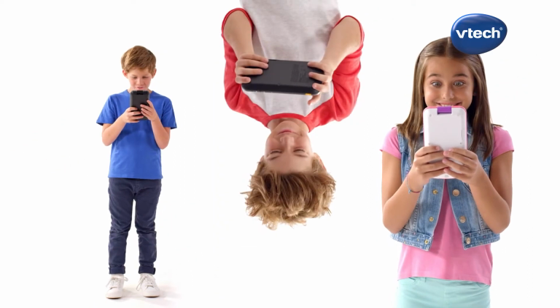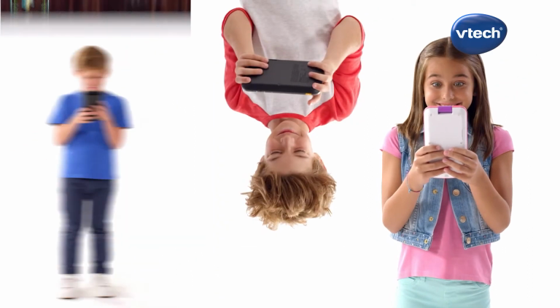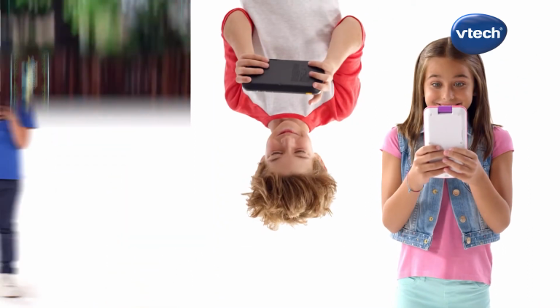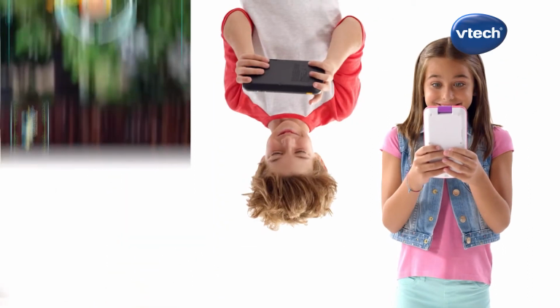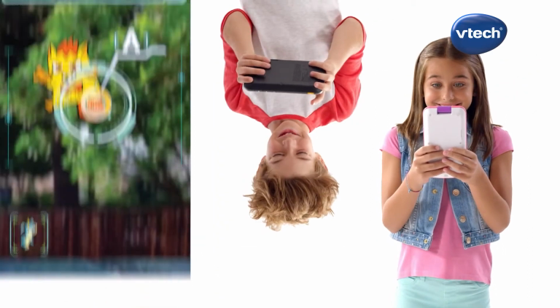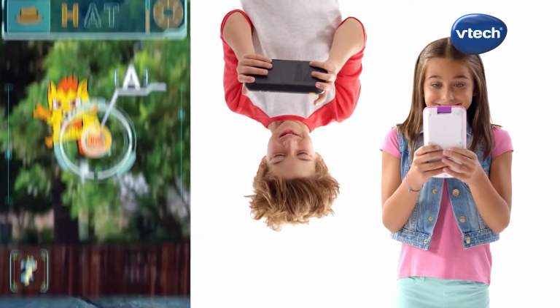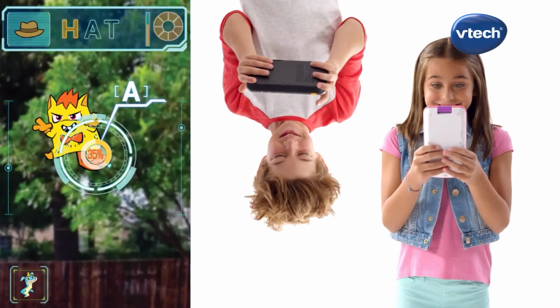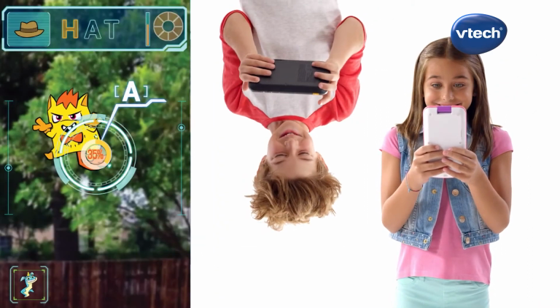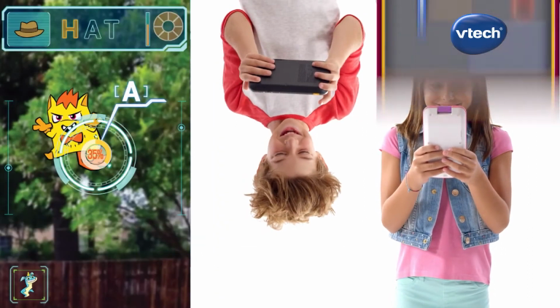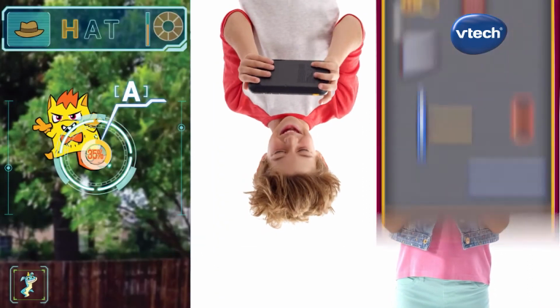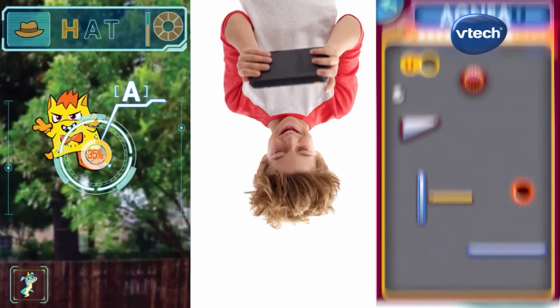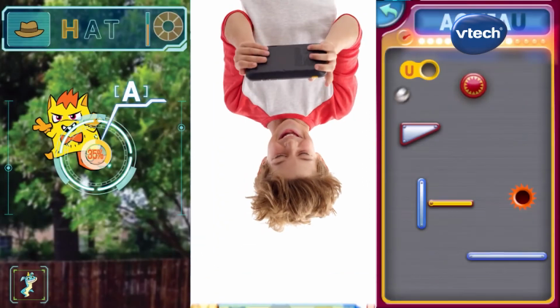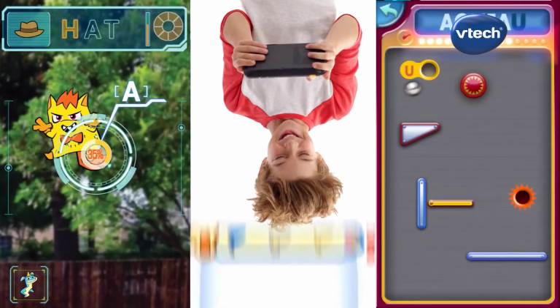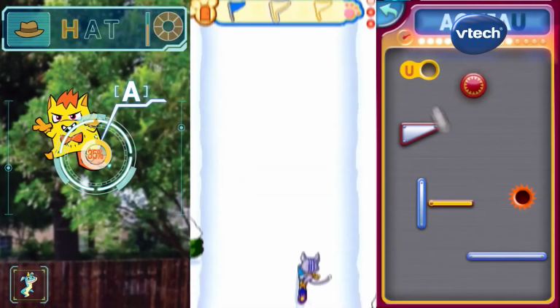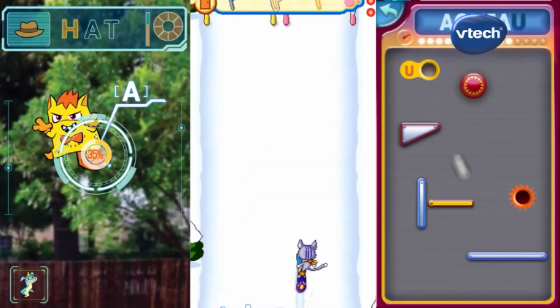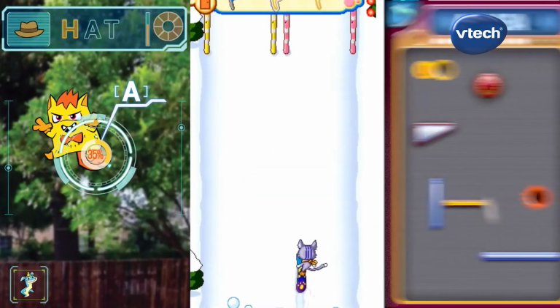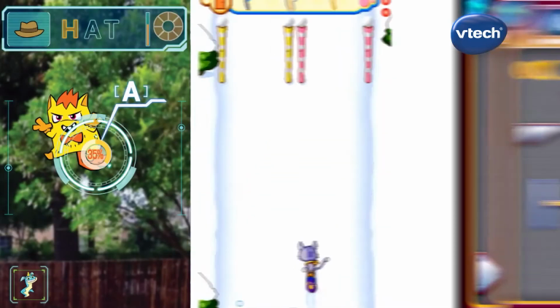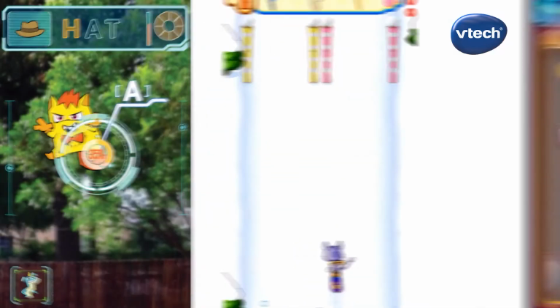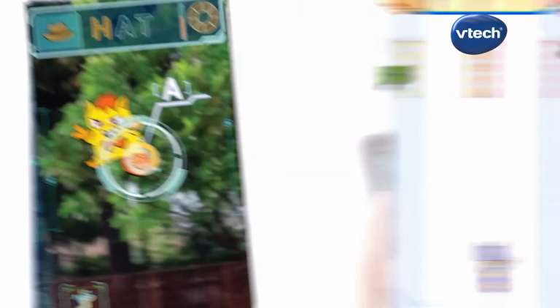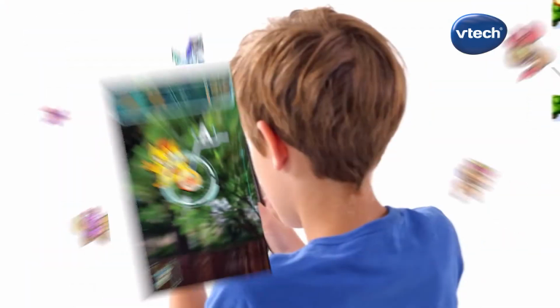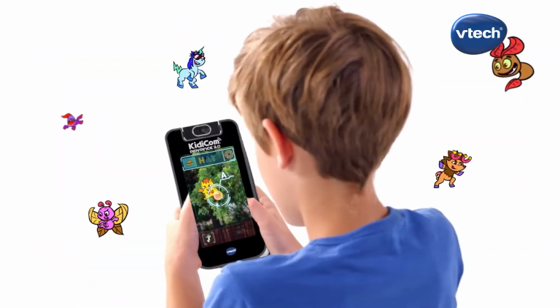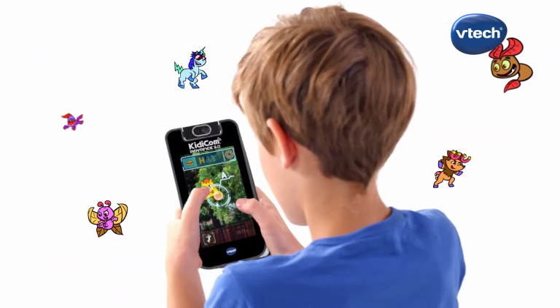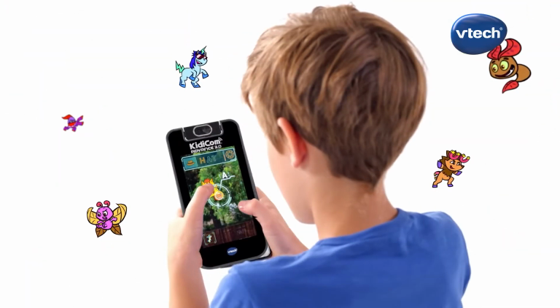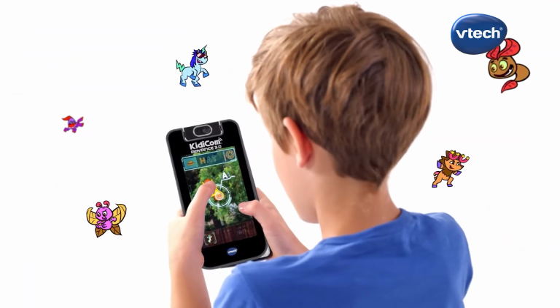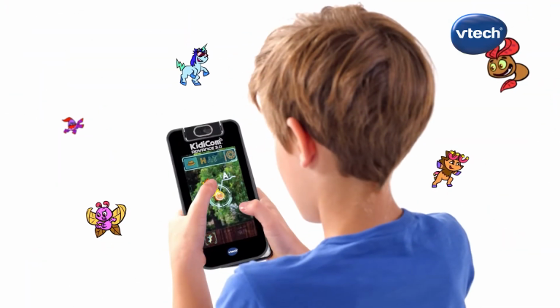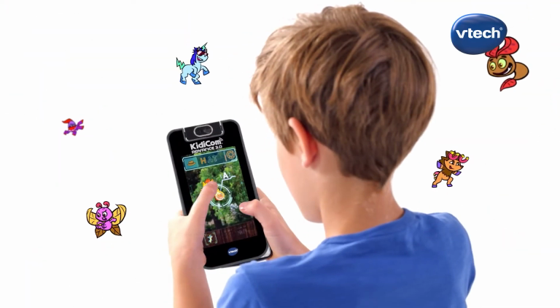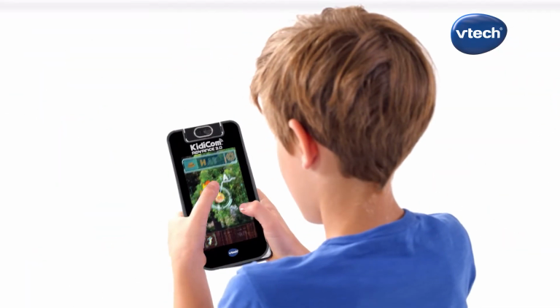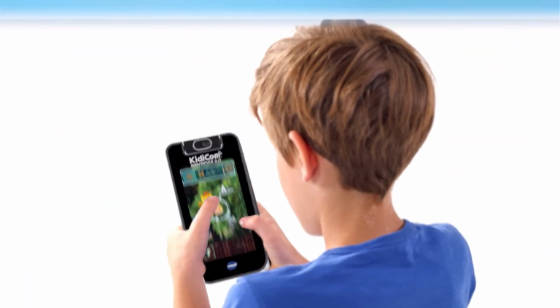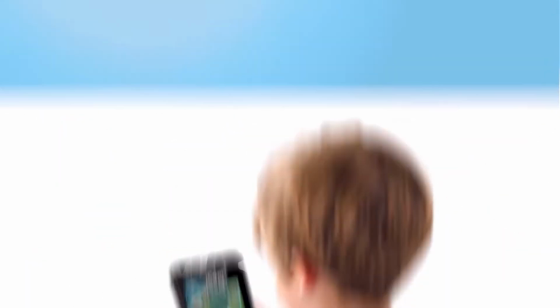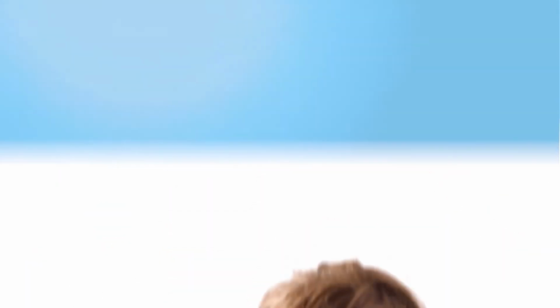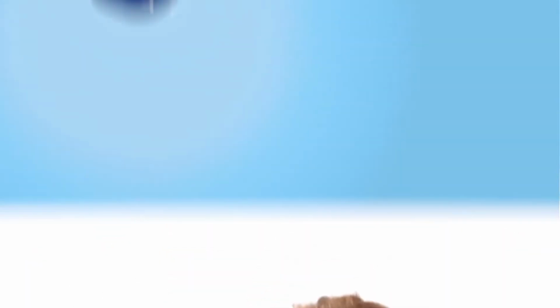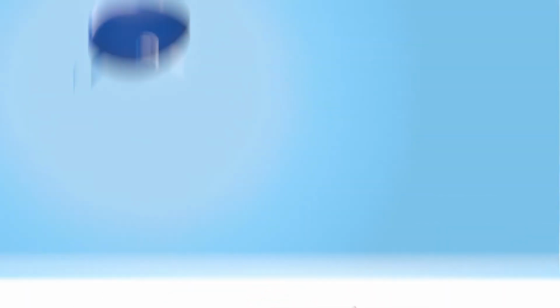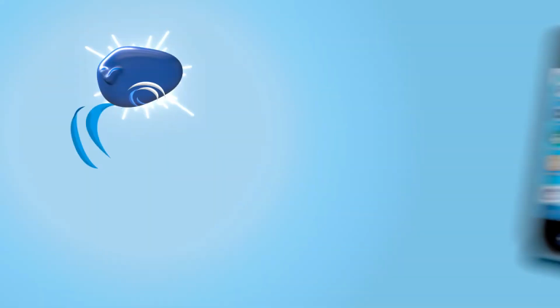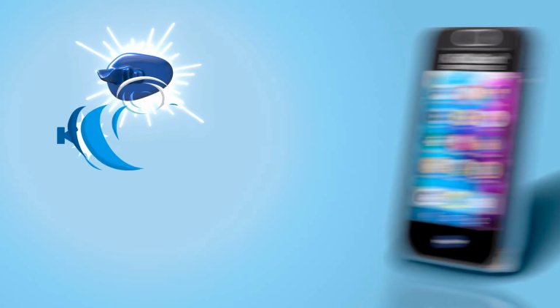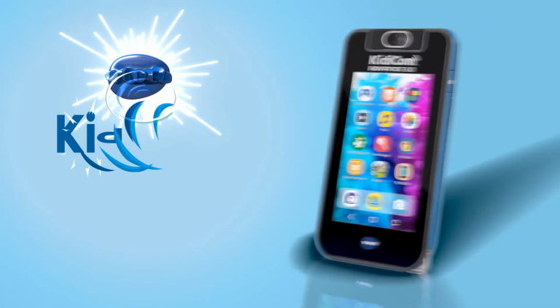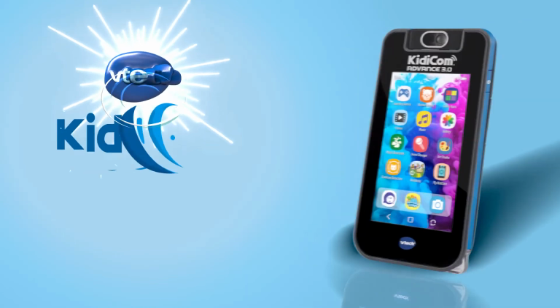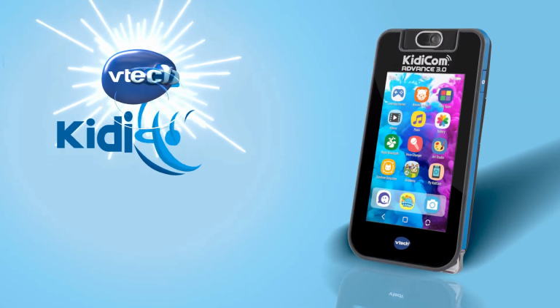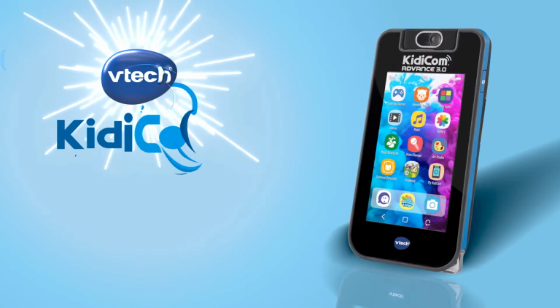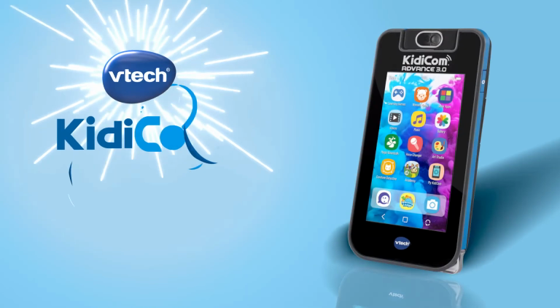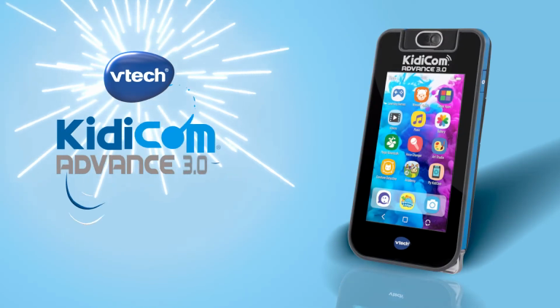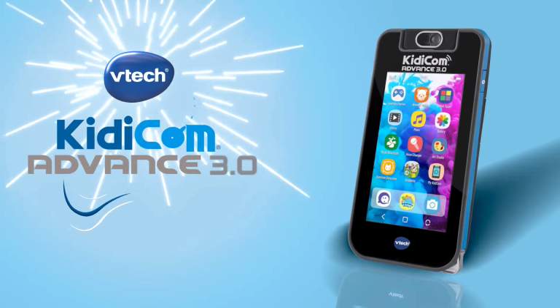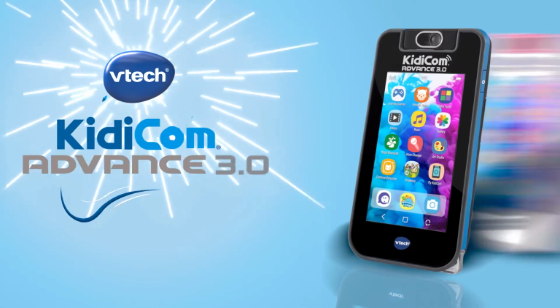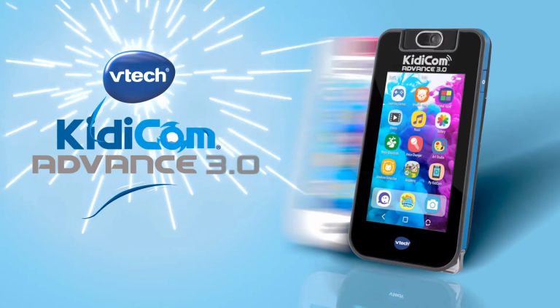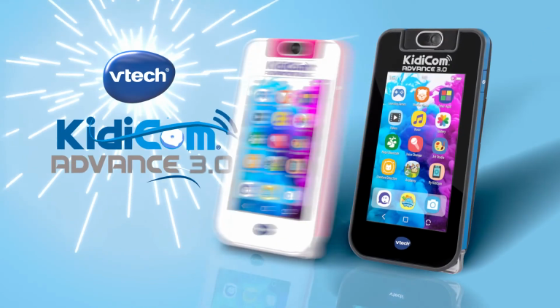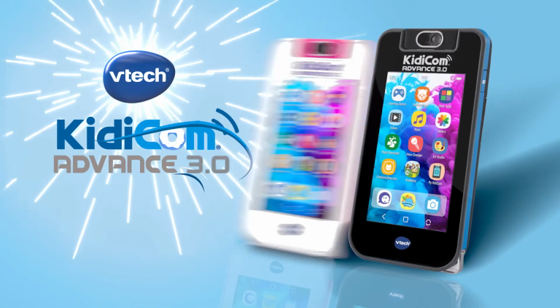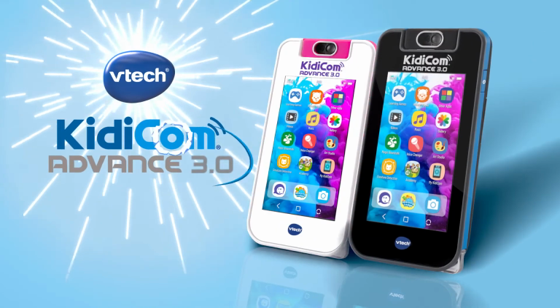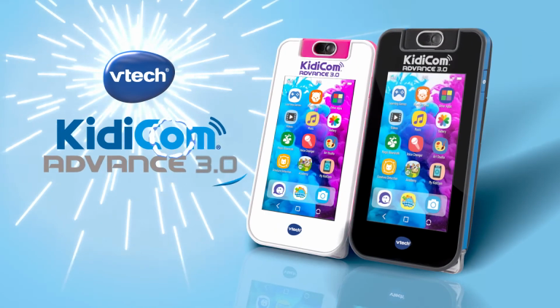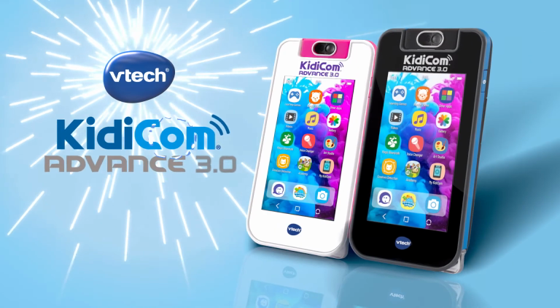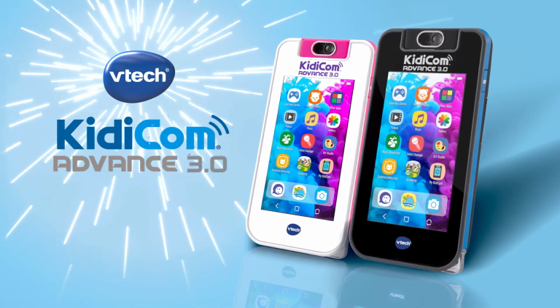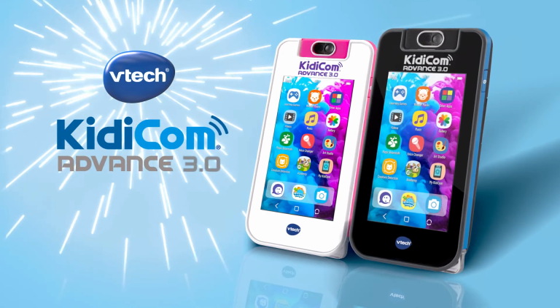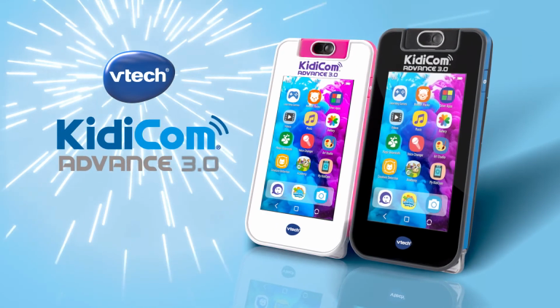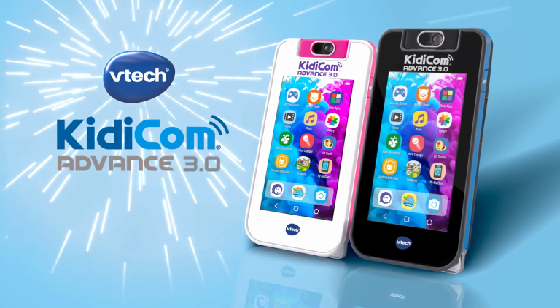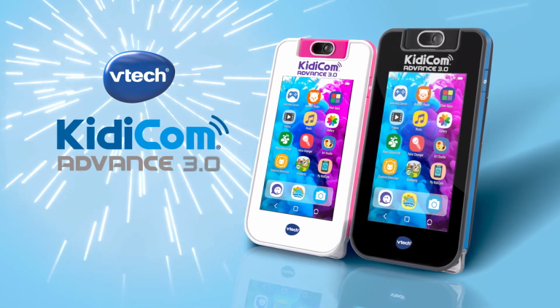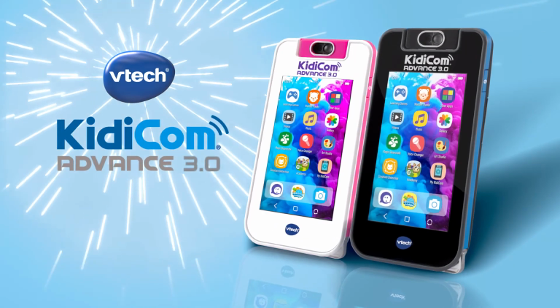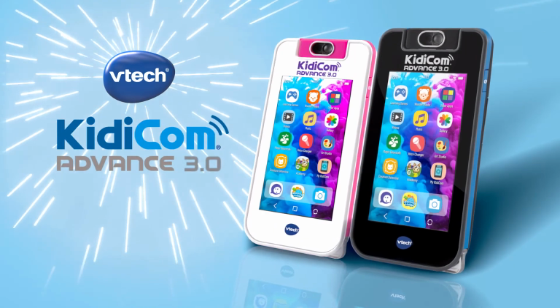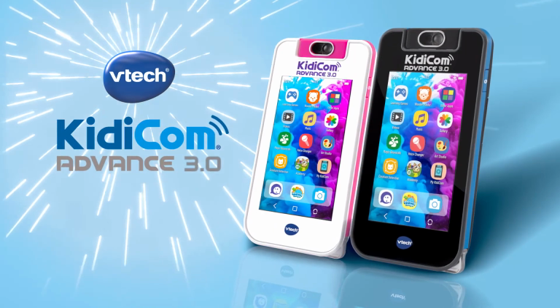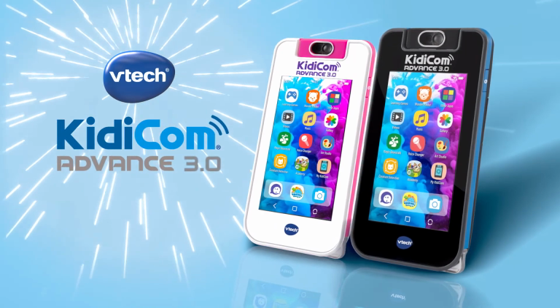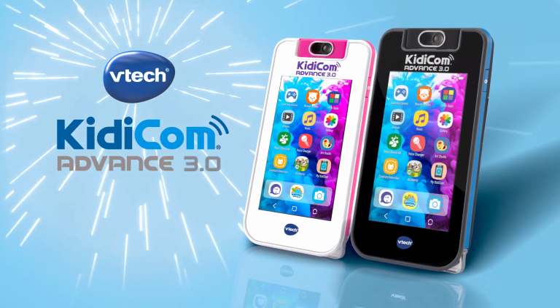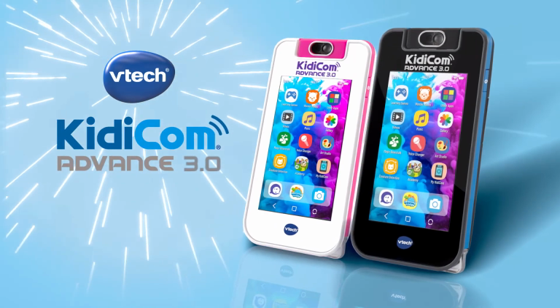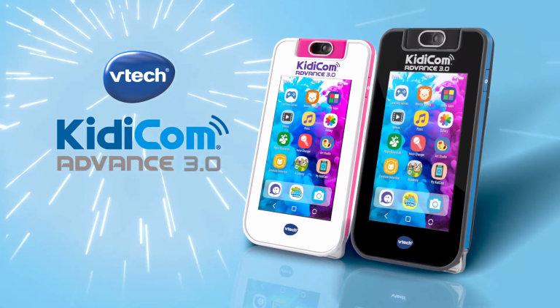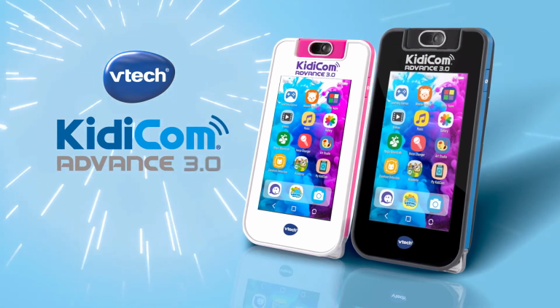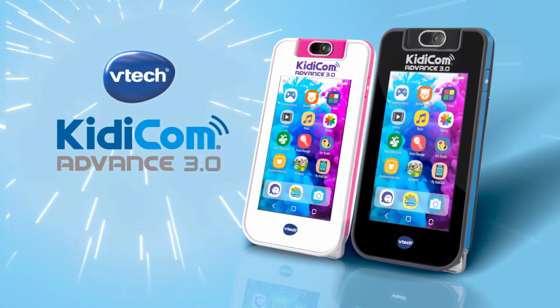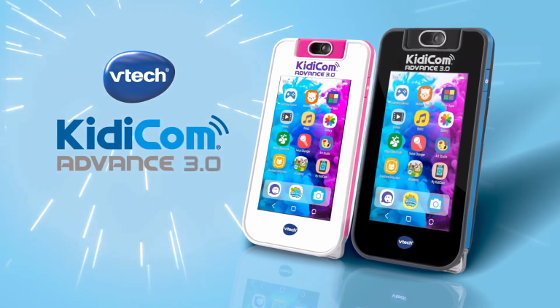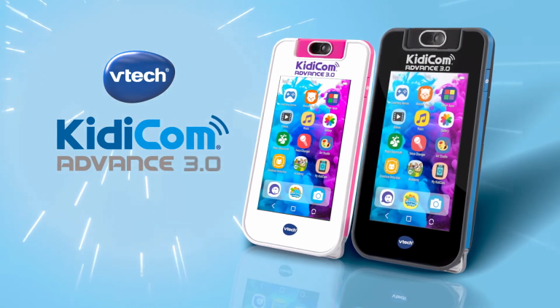Loads of learning games, an augmented reality app, music player and more. The new Kiddycom Advance 3.0 from VTech.